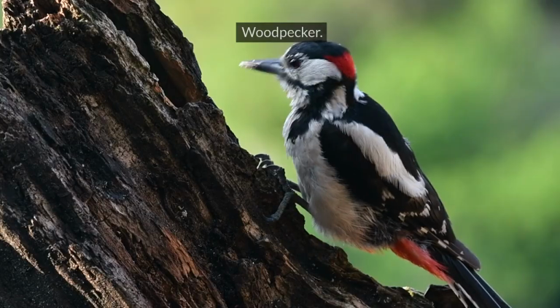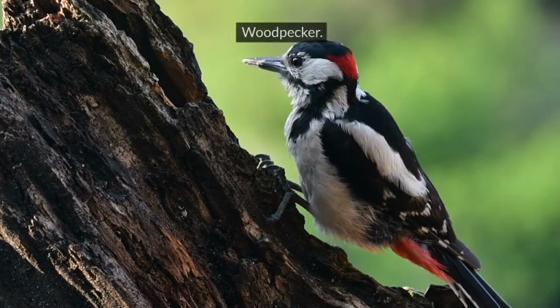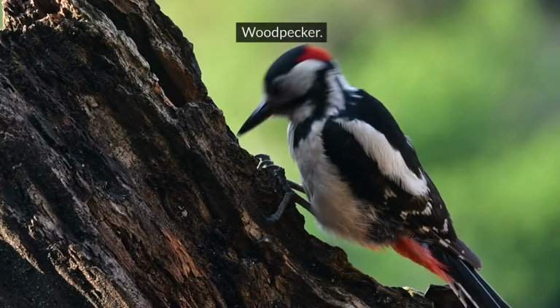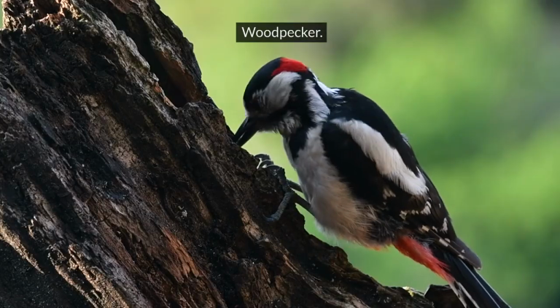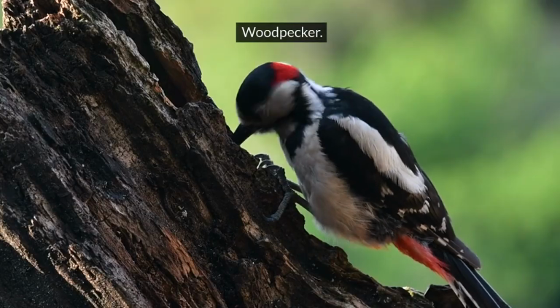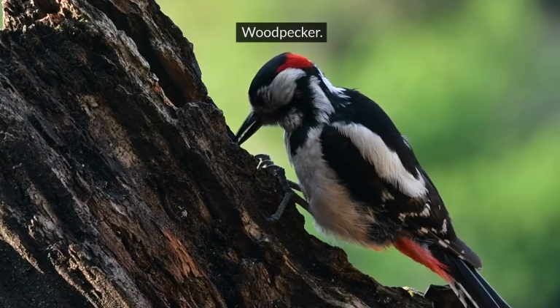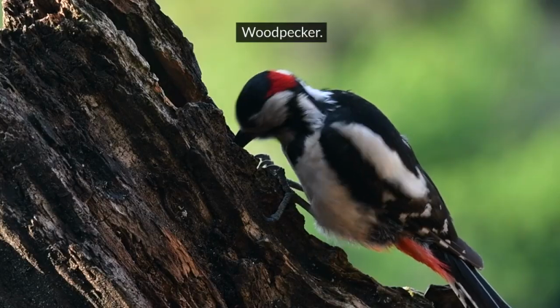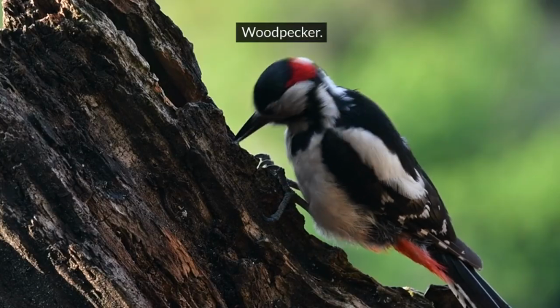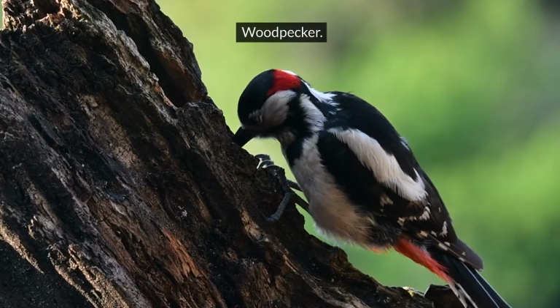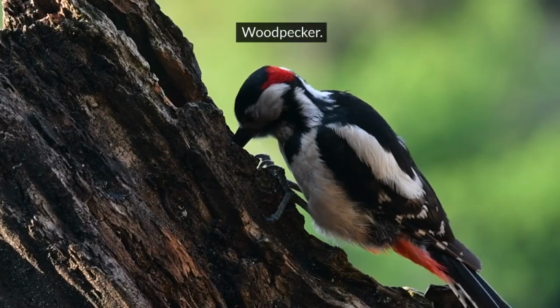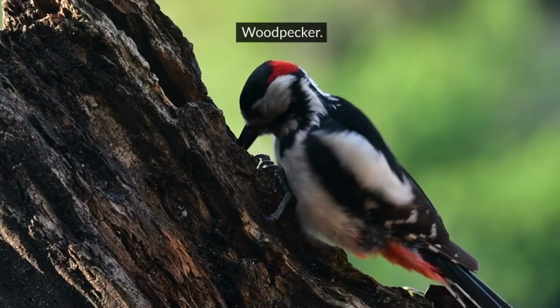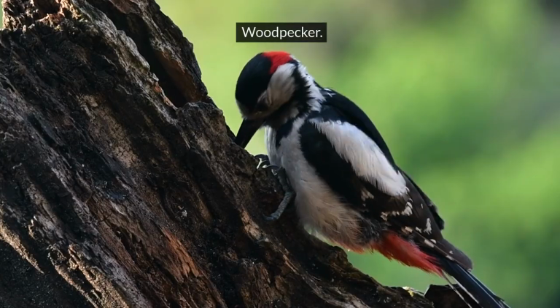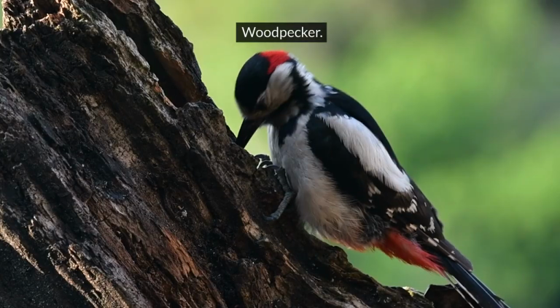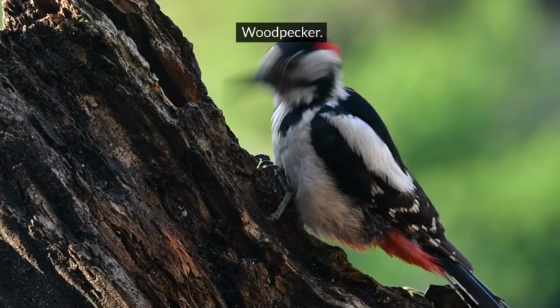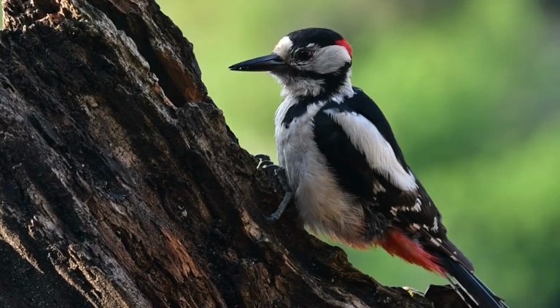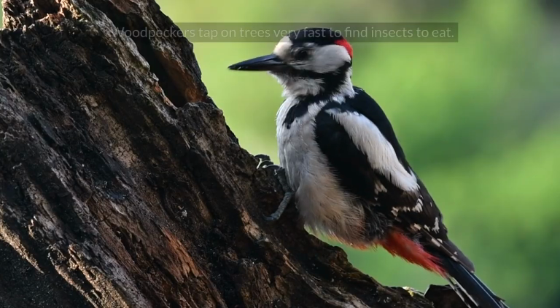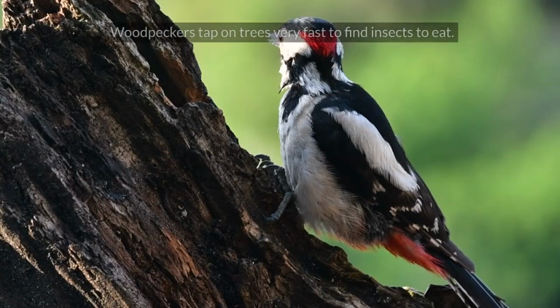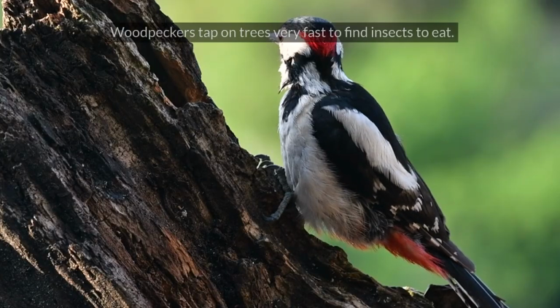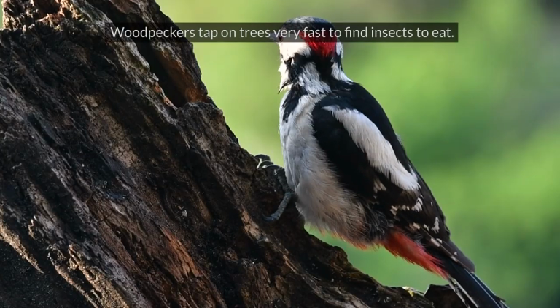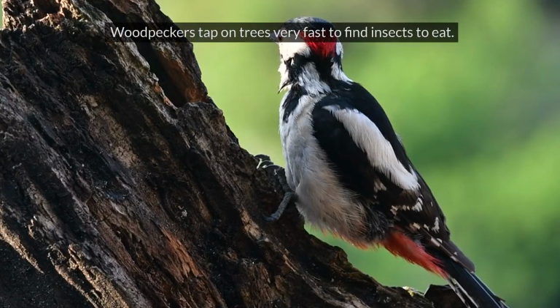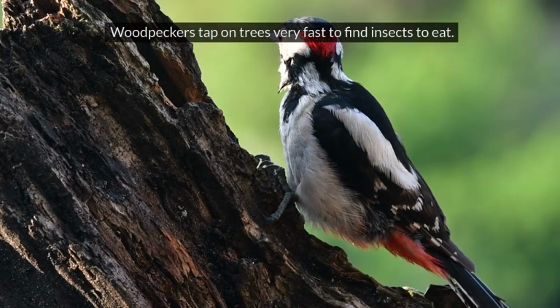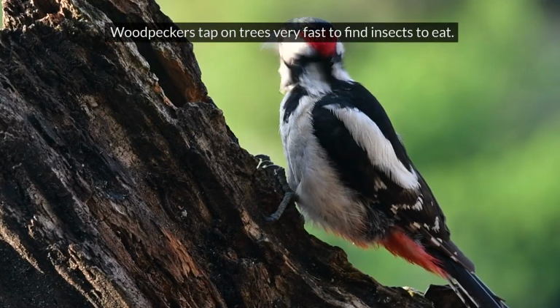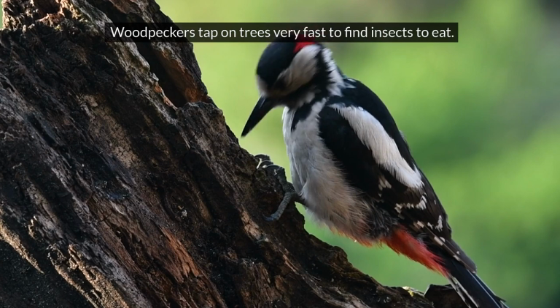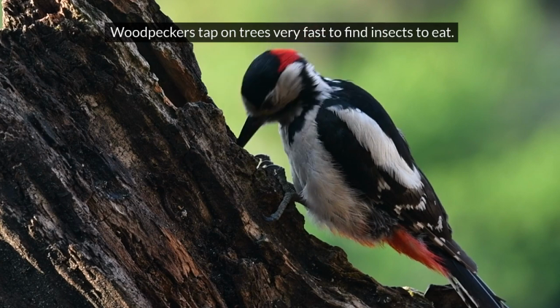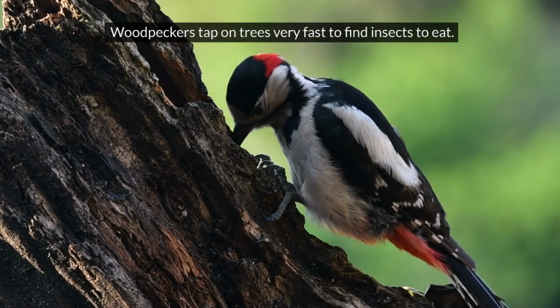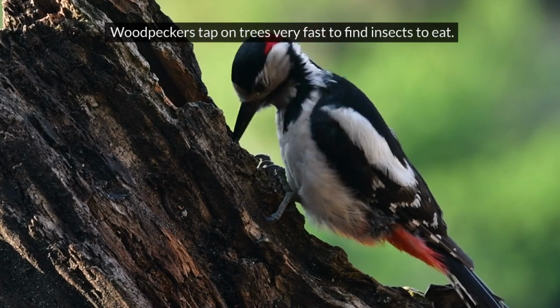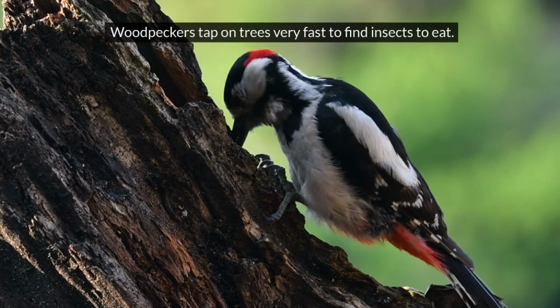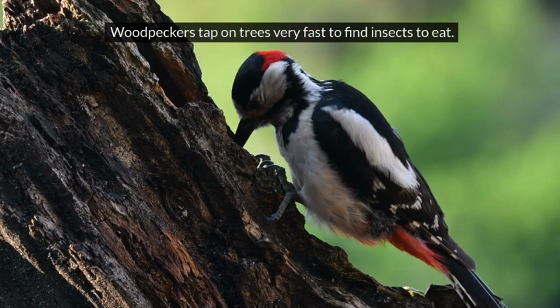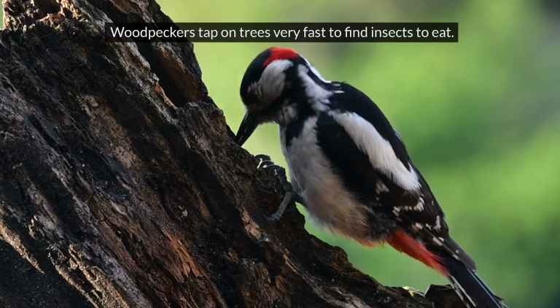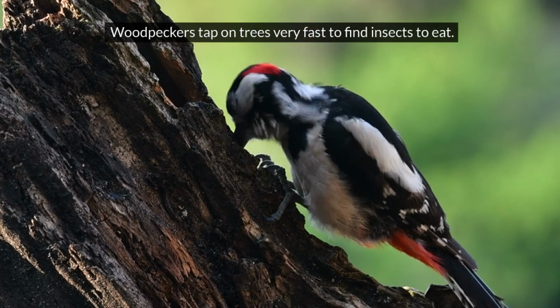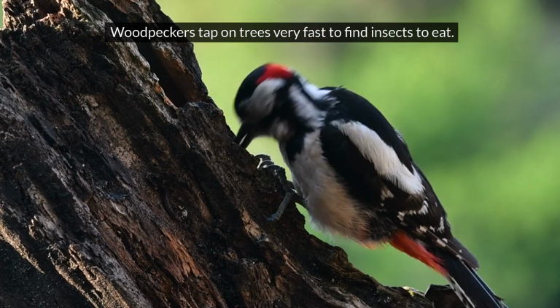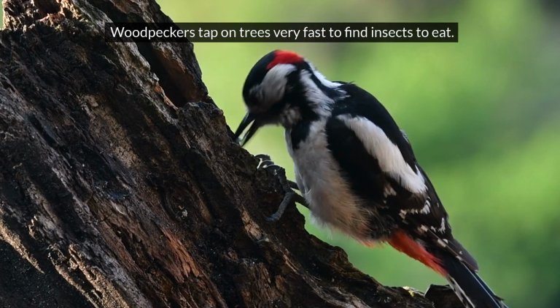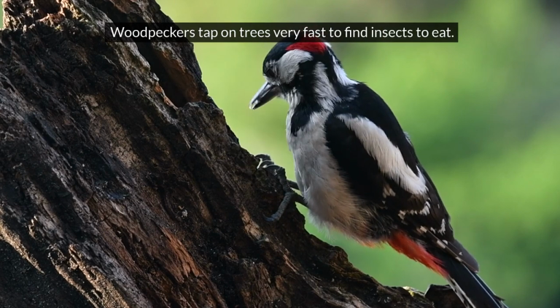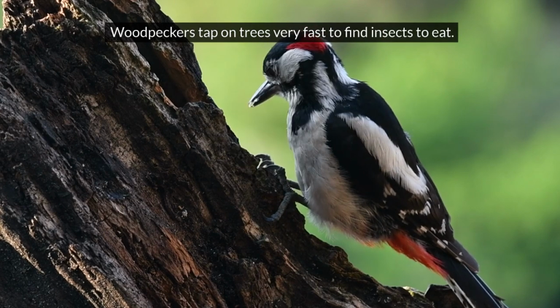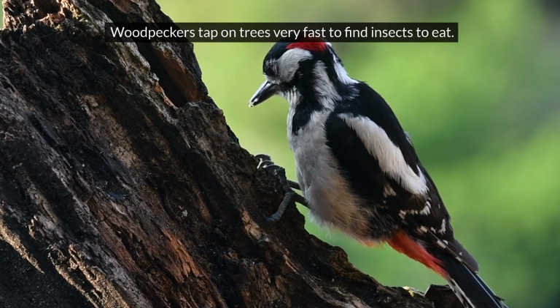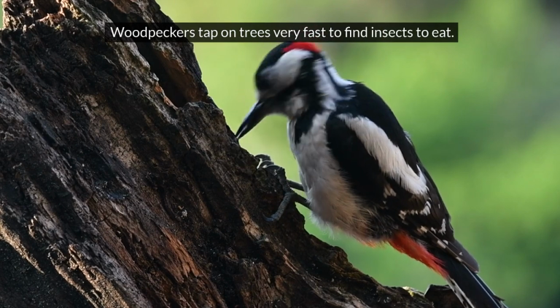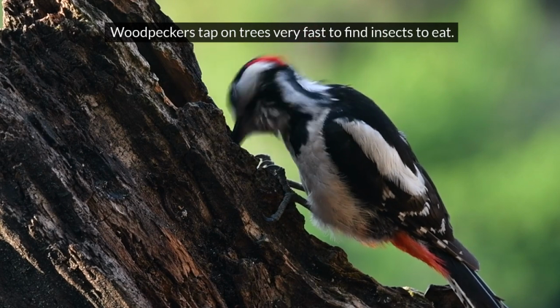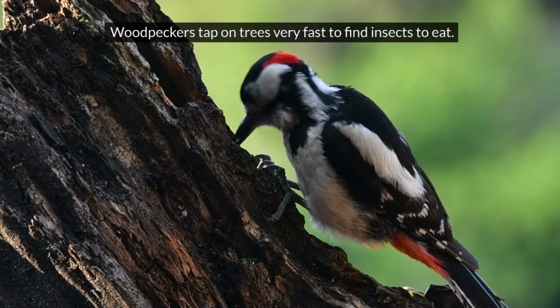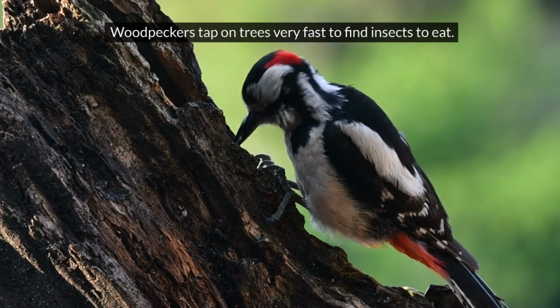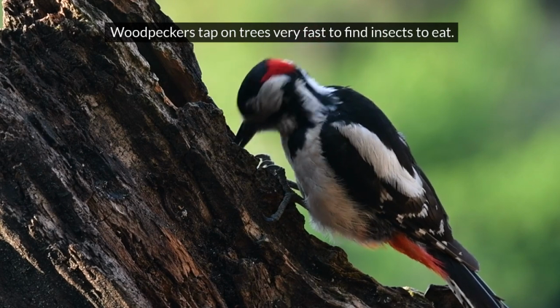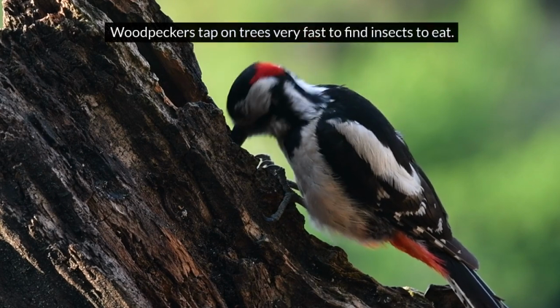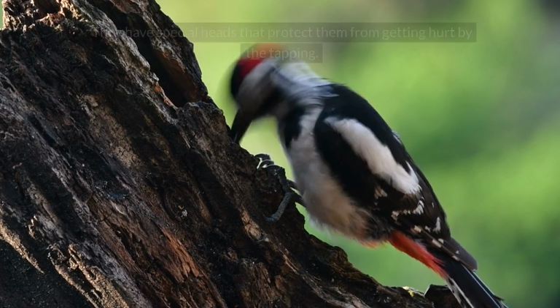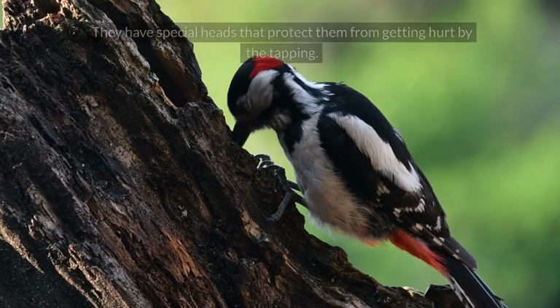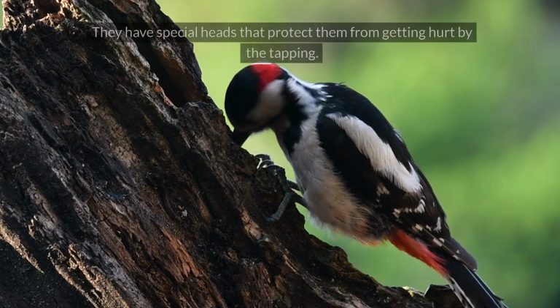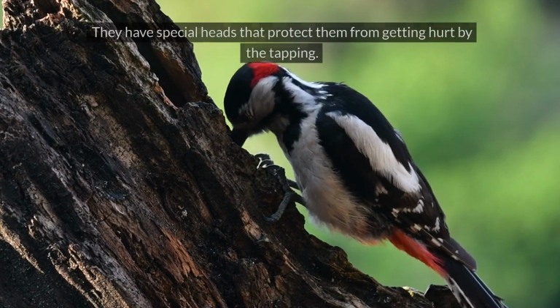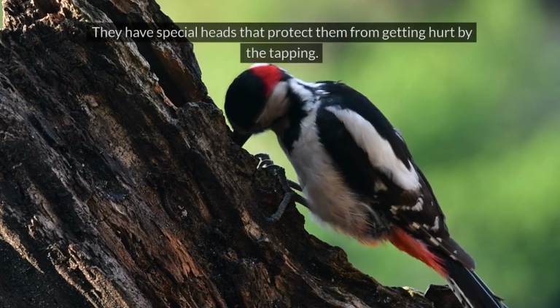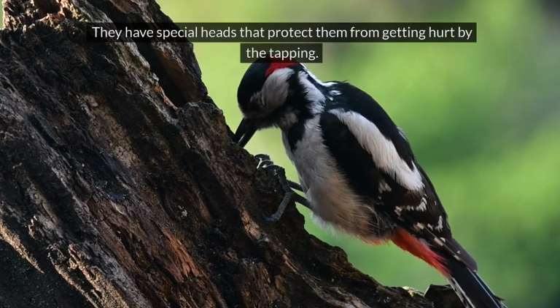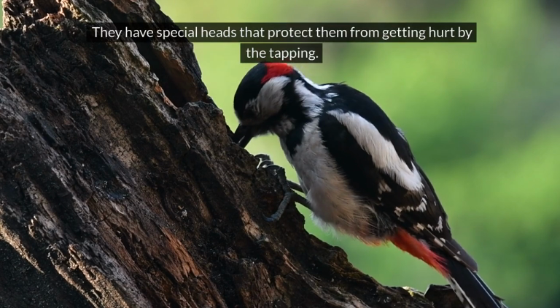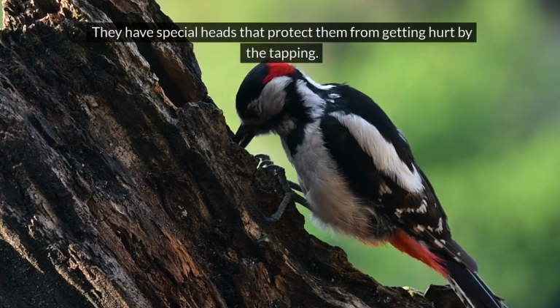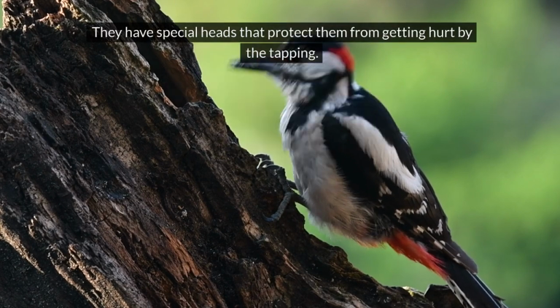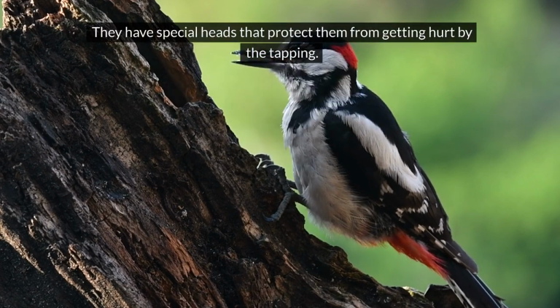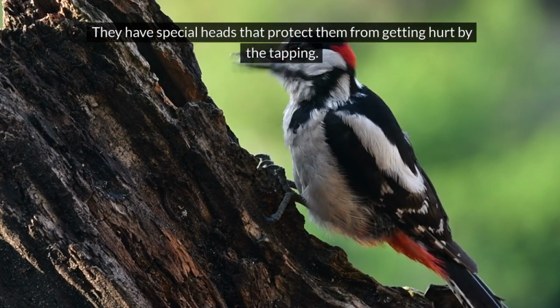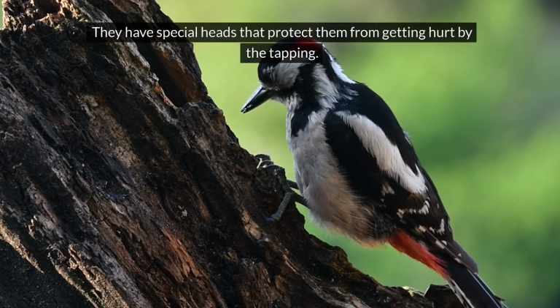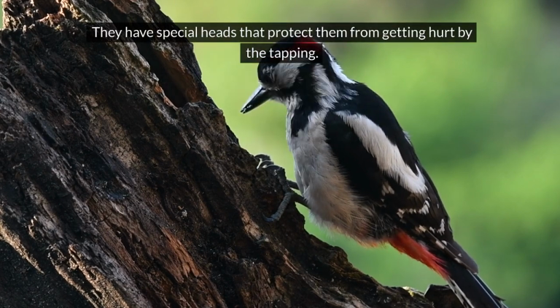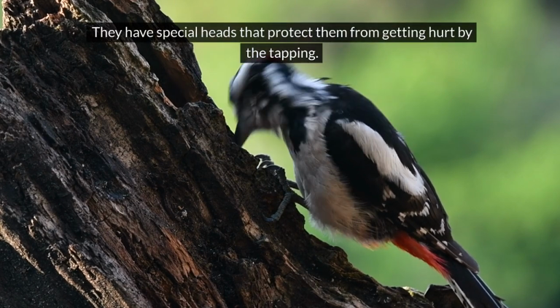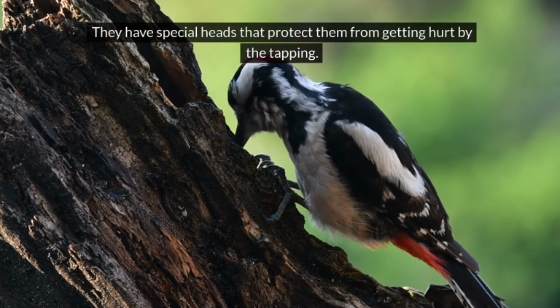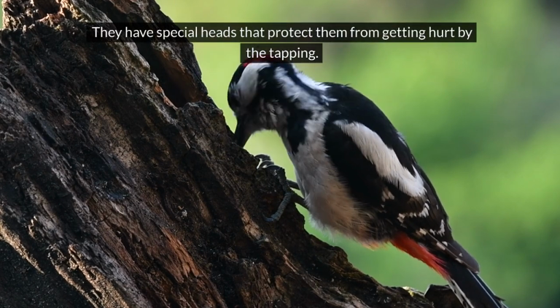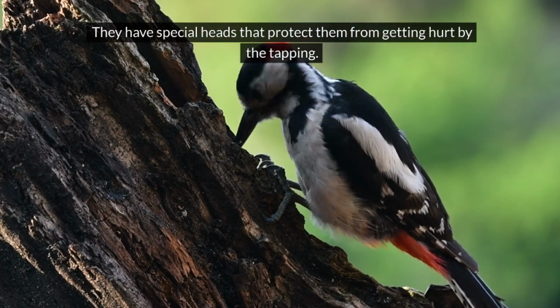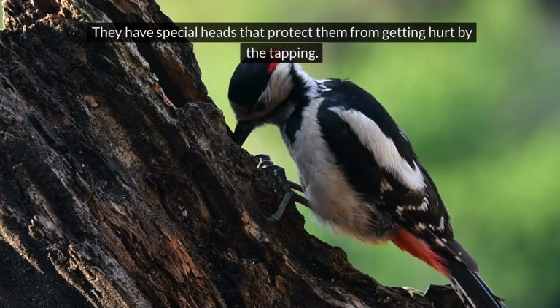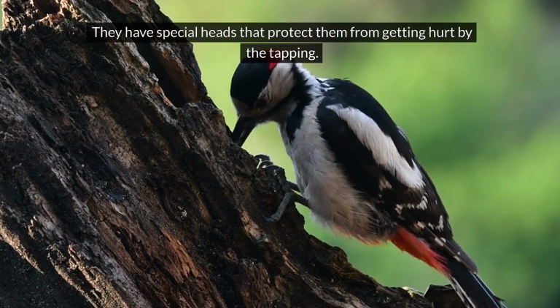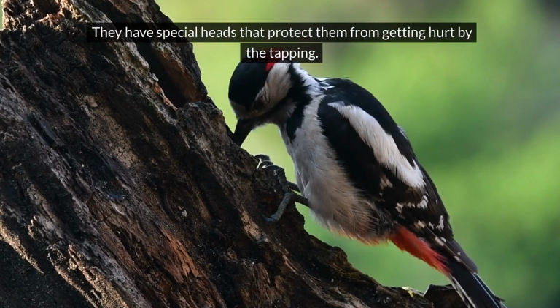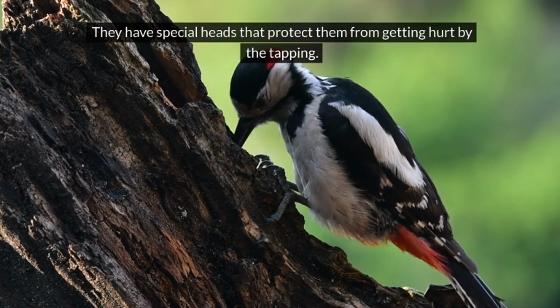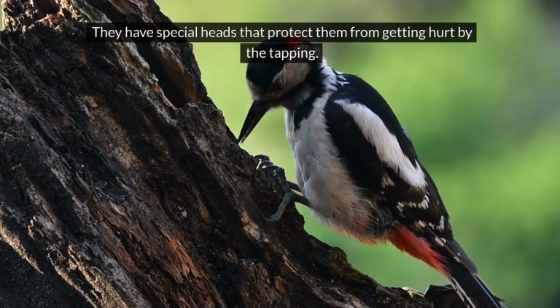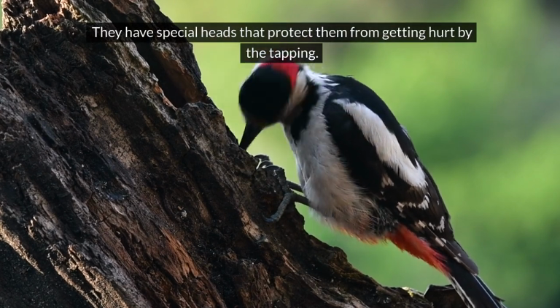Woodpecker. Woodpeckers tap on trees very fast to find insects to eat. They have special heads that protect them from getting hurt by the tapping.